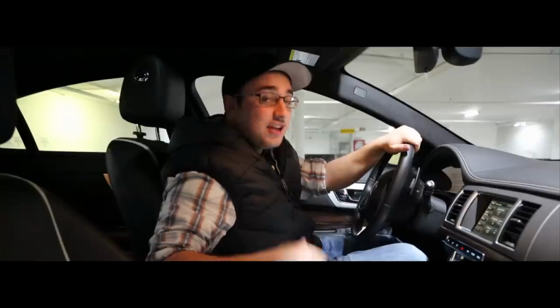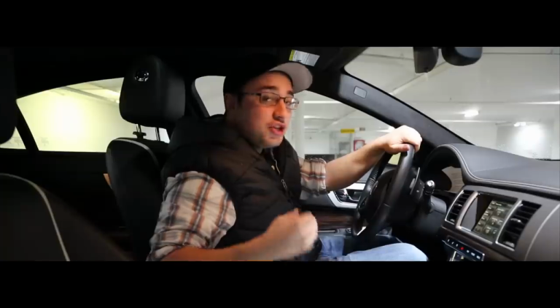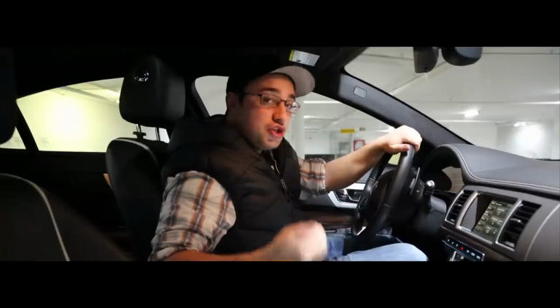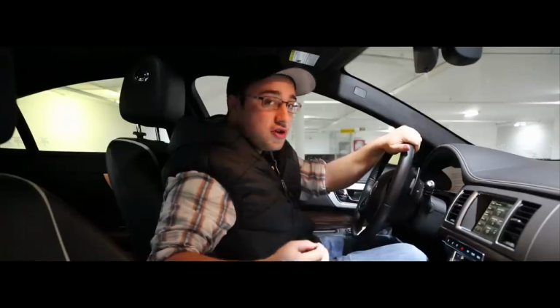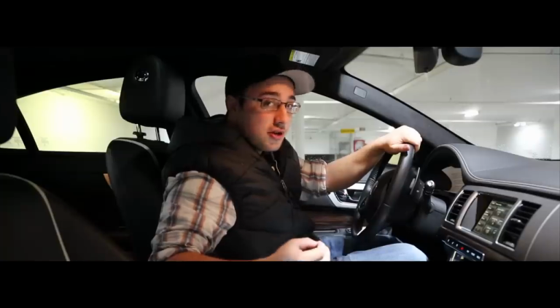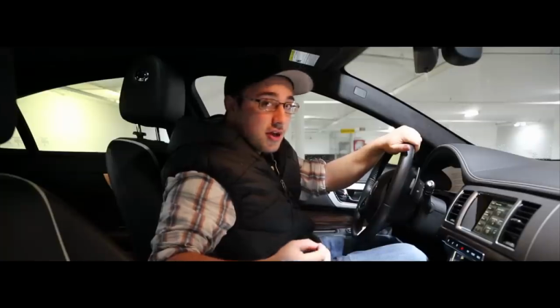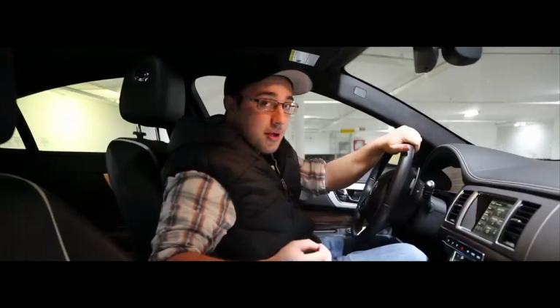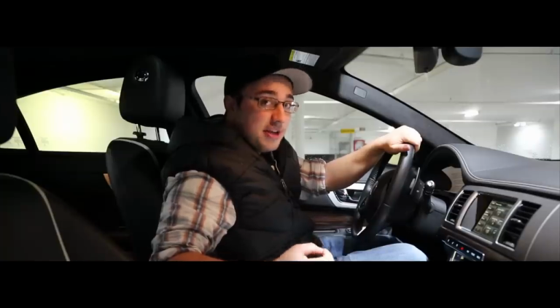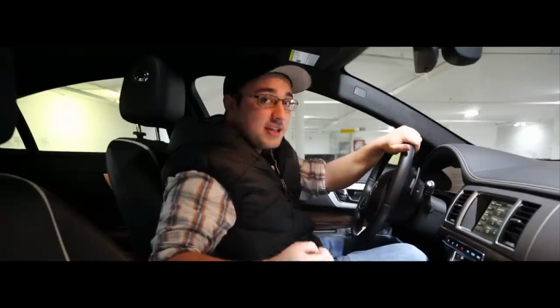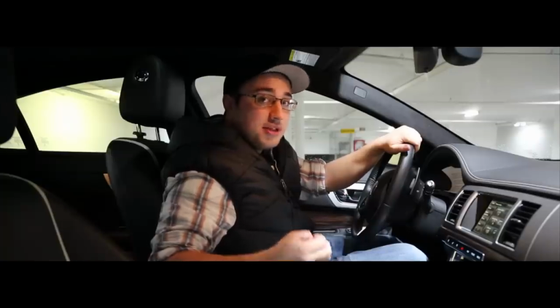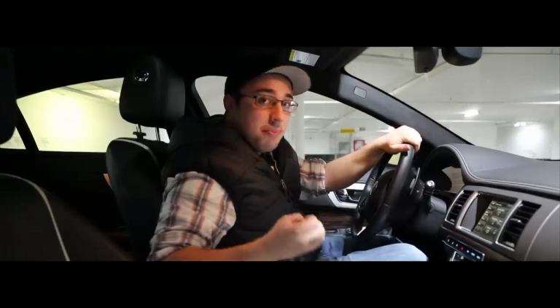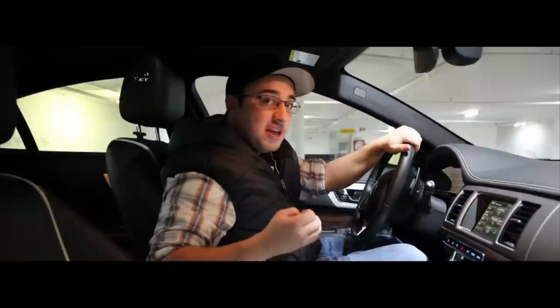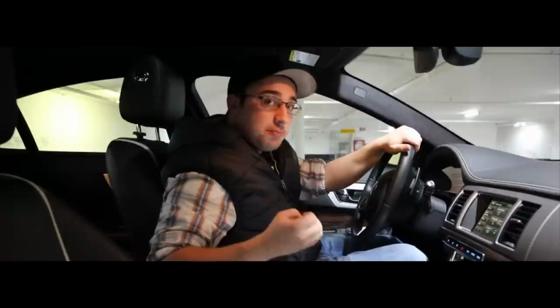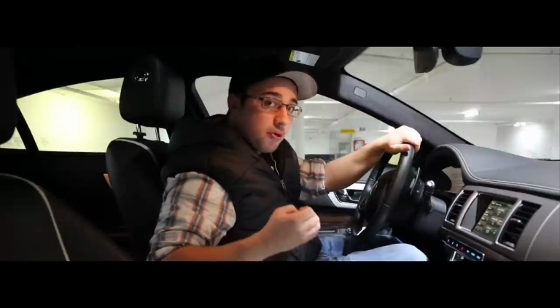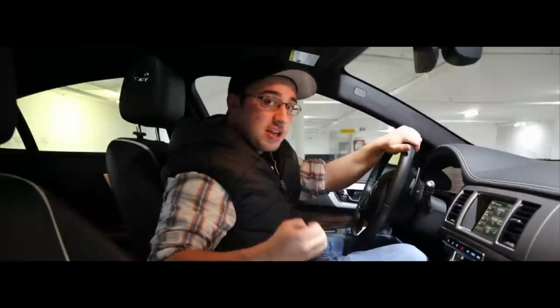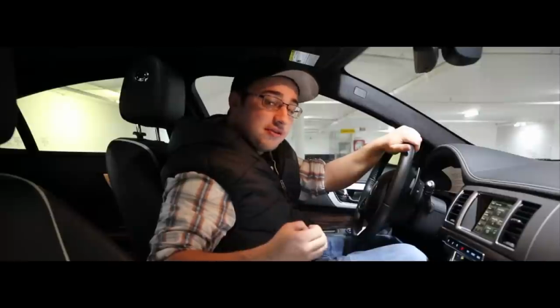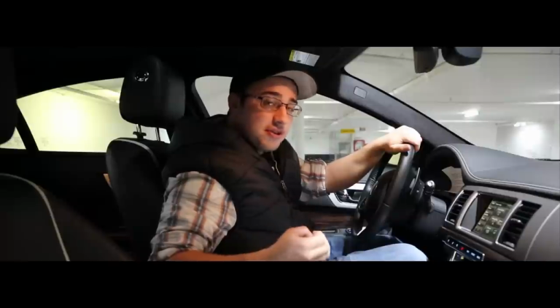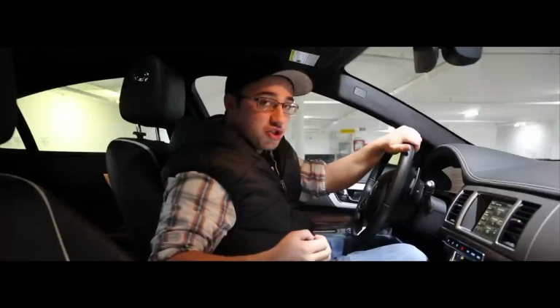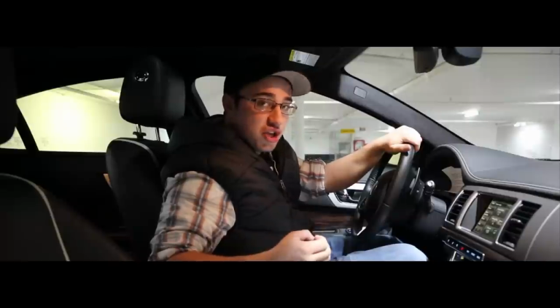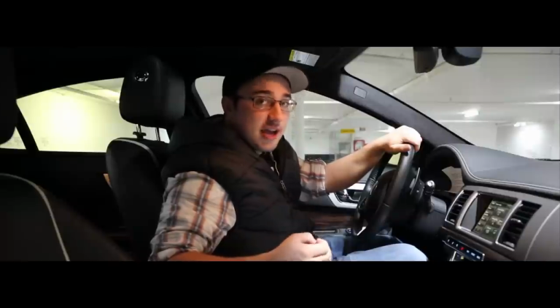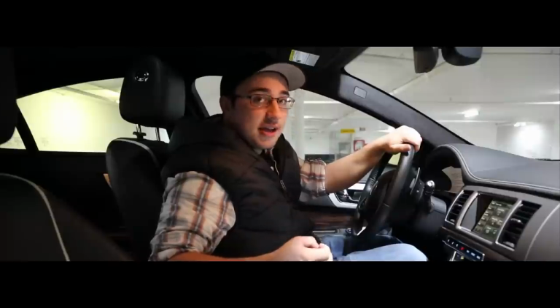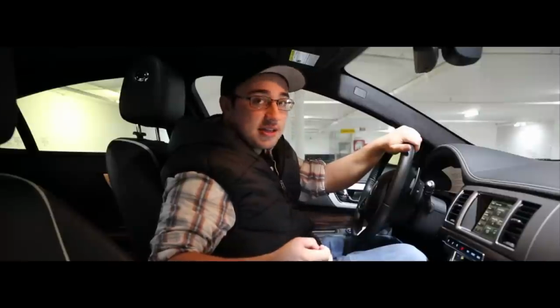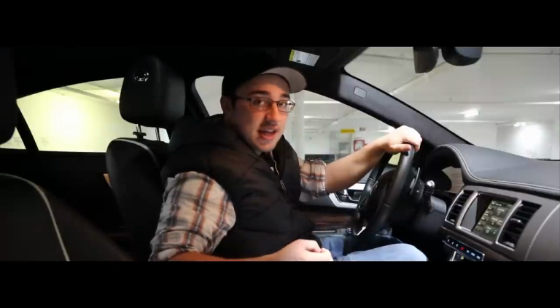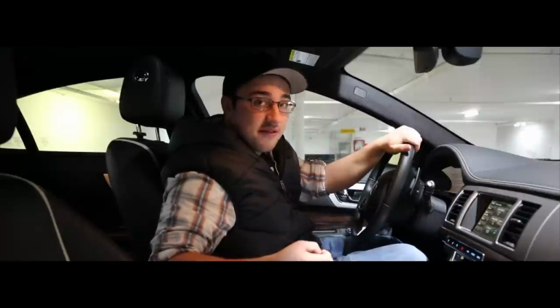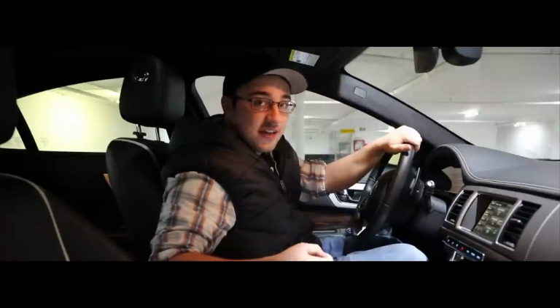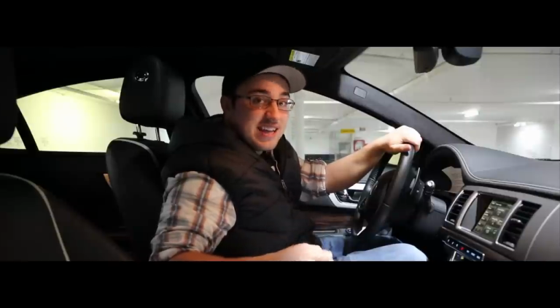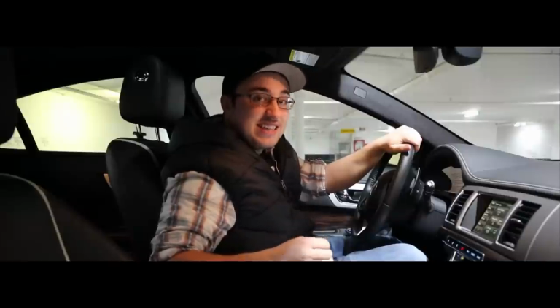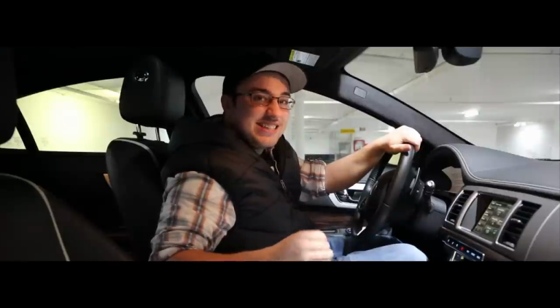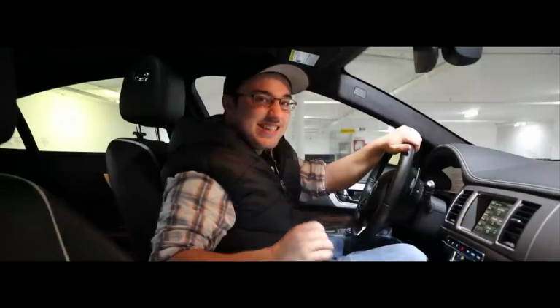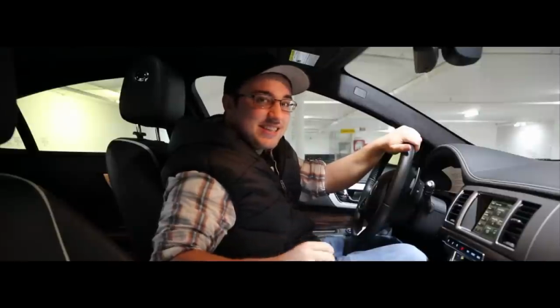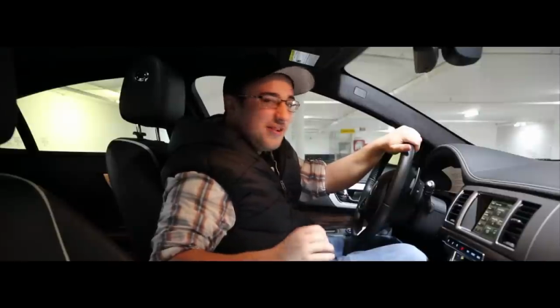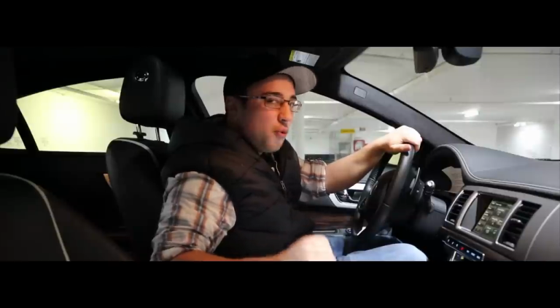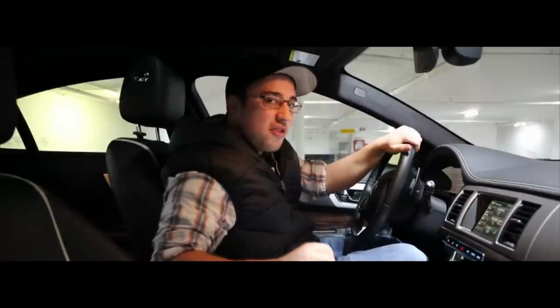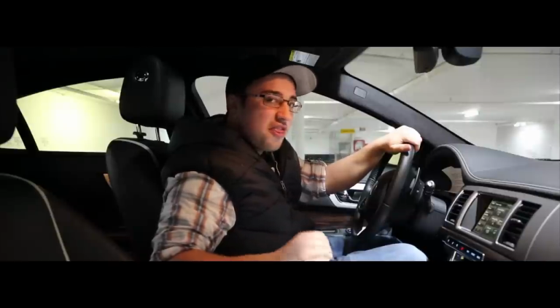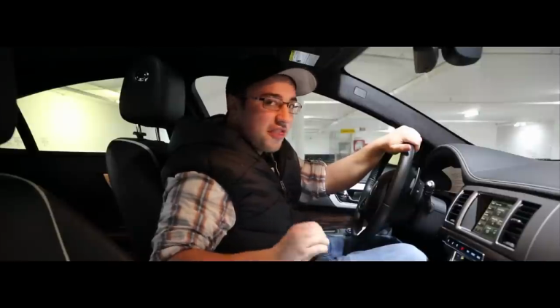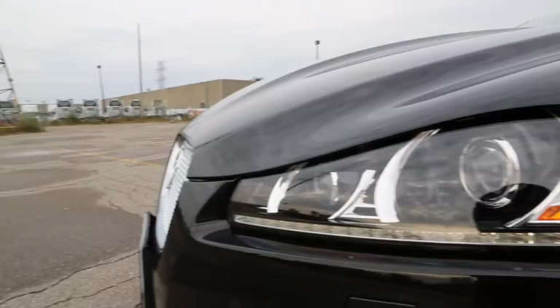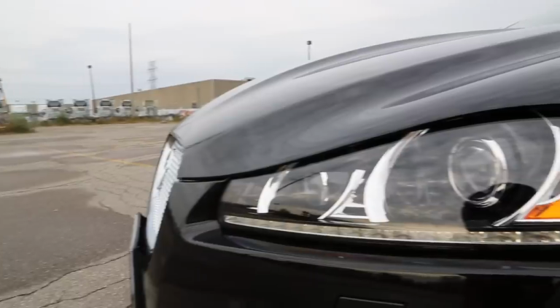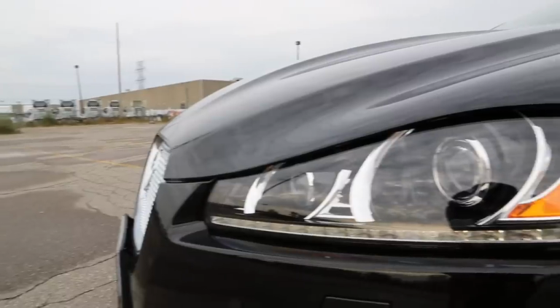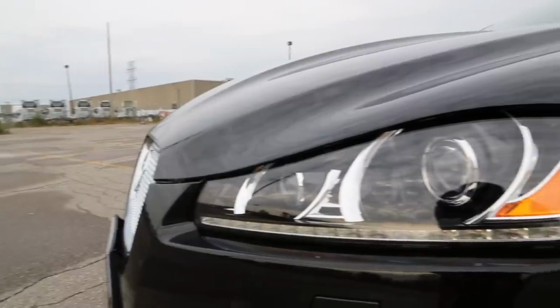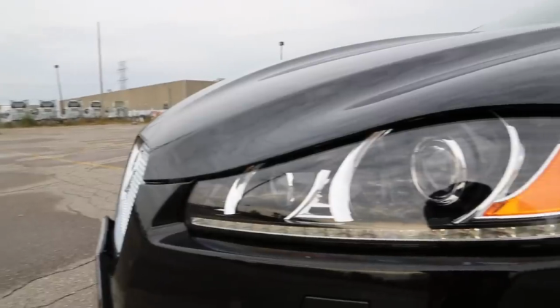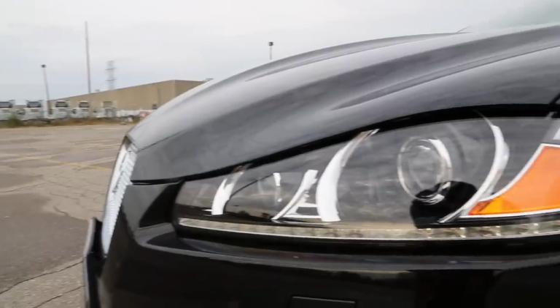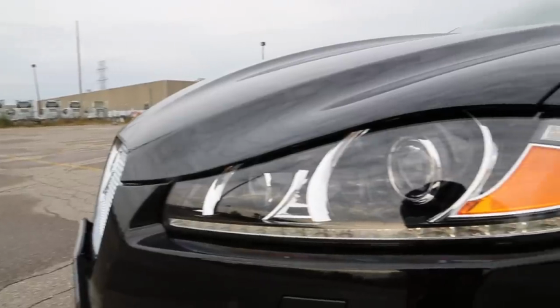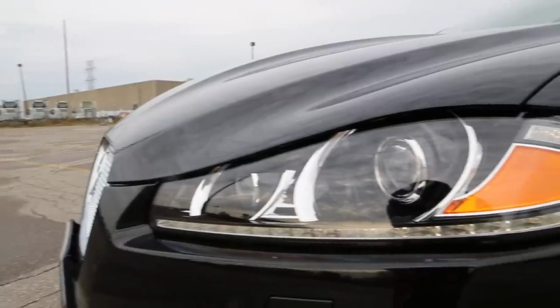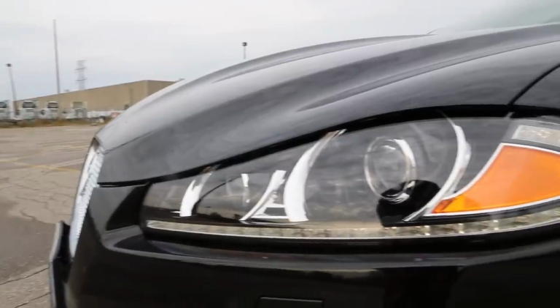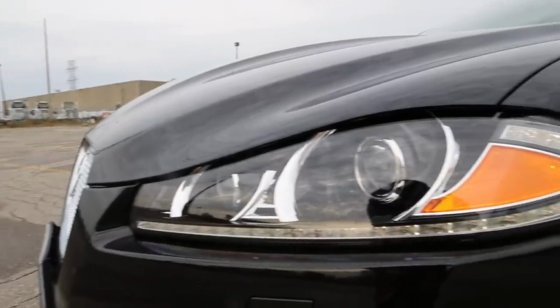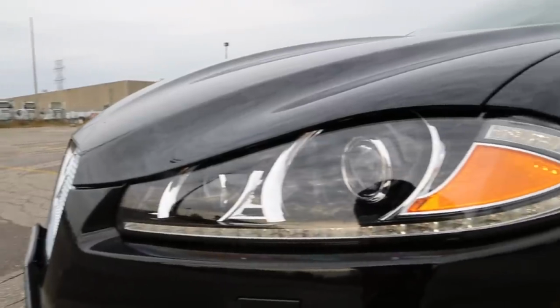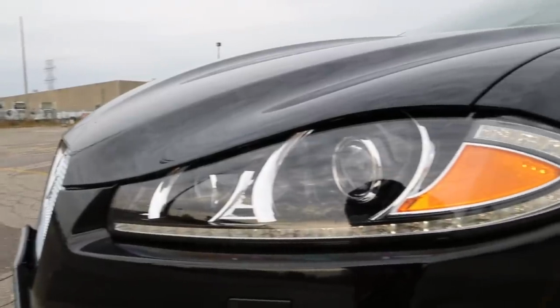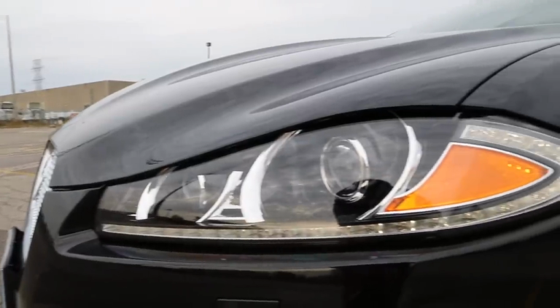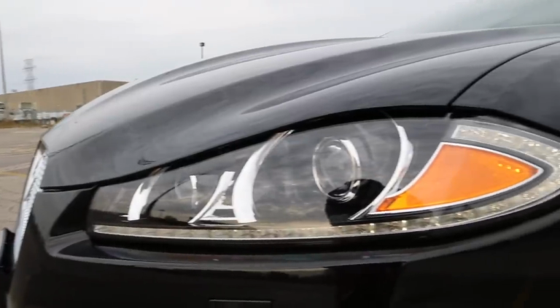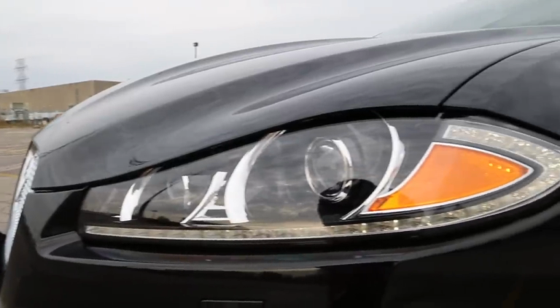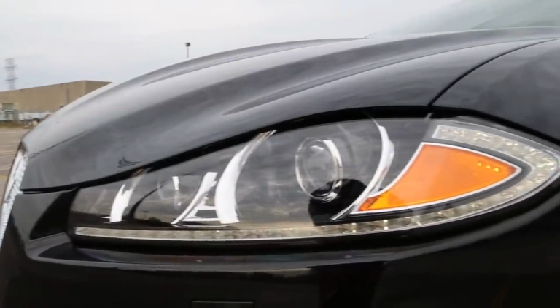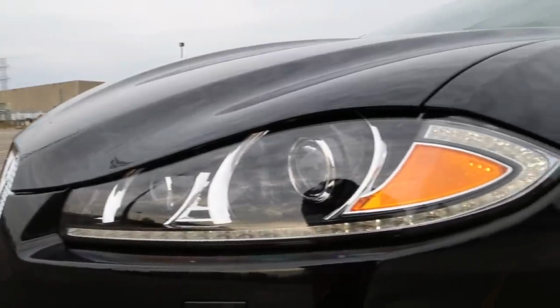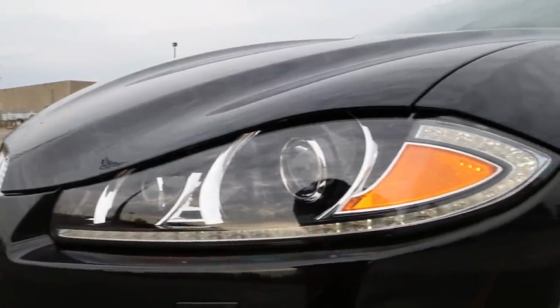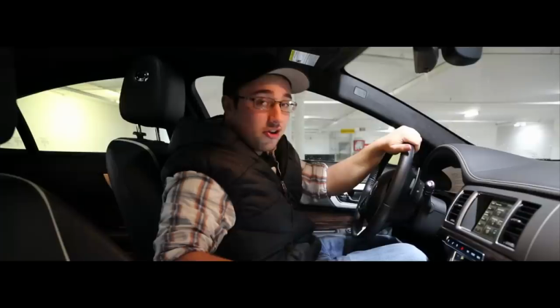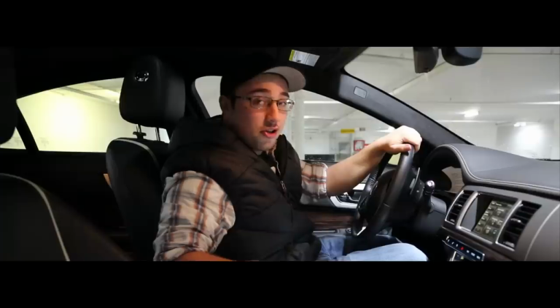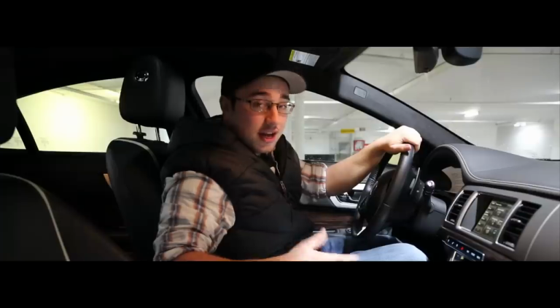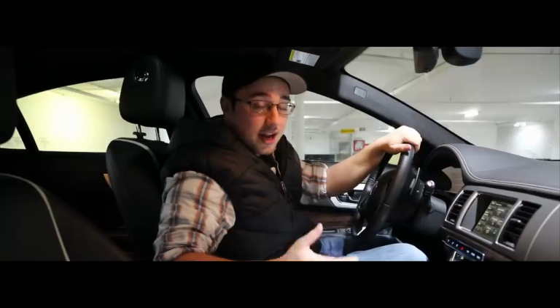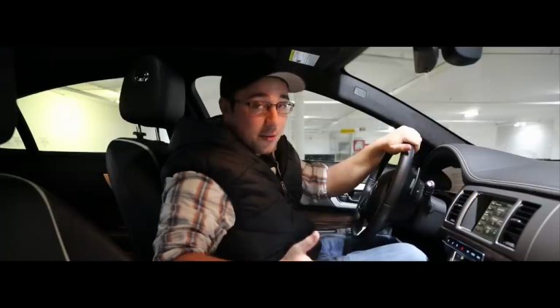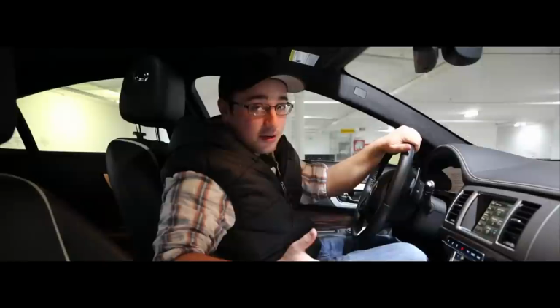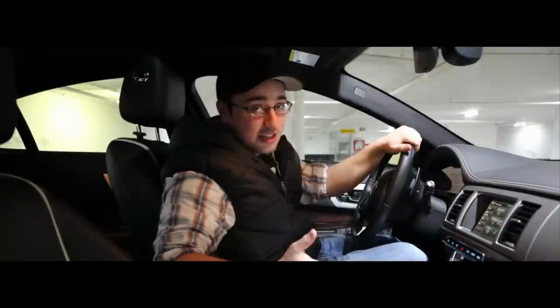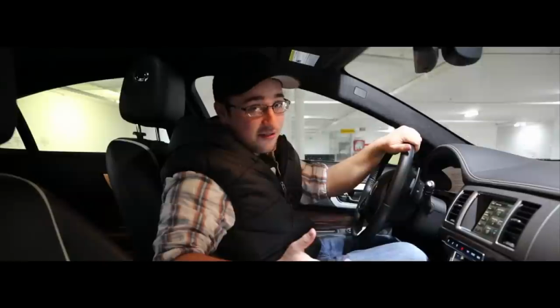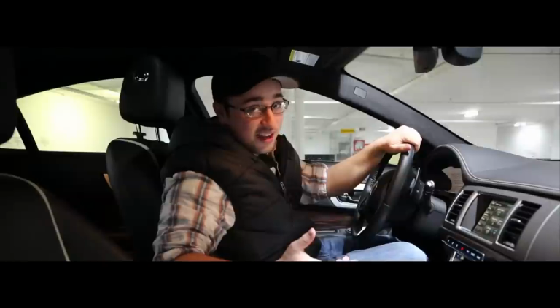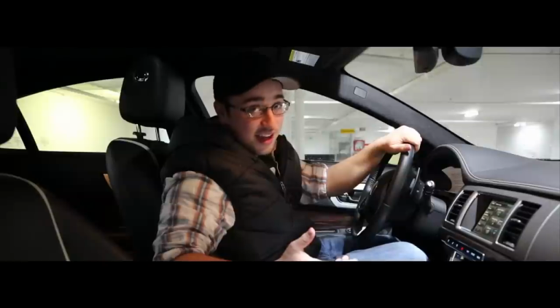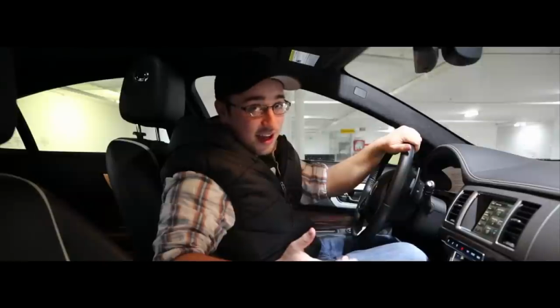And it should, because the base price of this Jag XF is $61,000. Once you get any options on it, you're looking at about $70k.